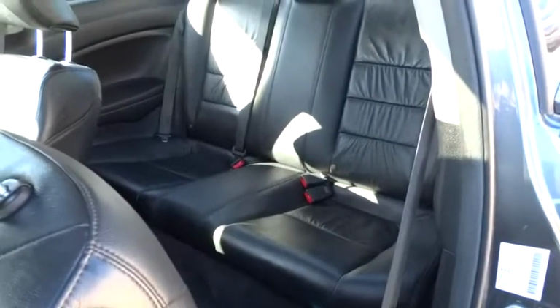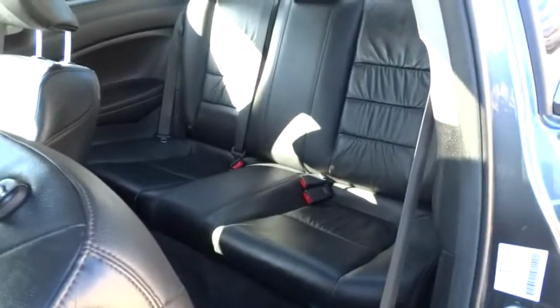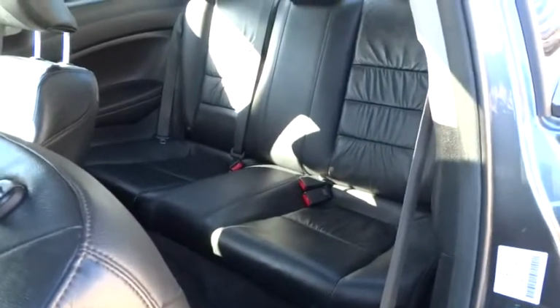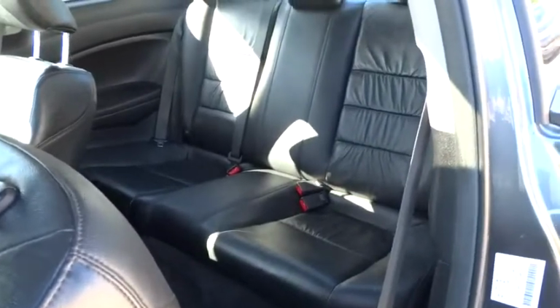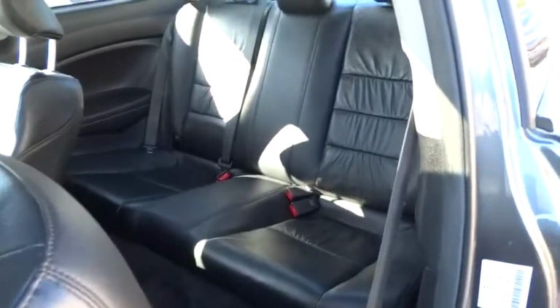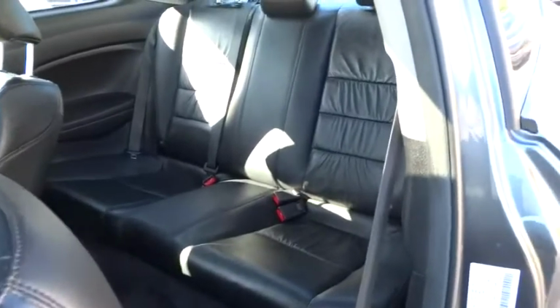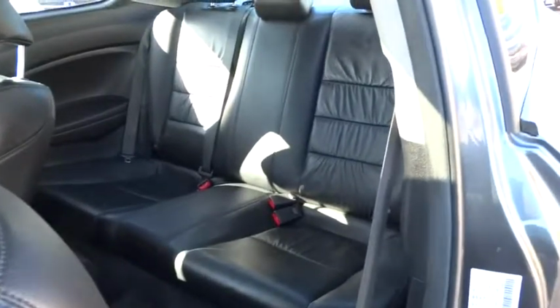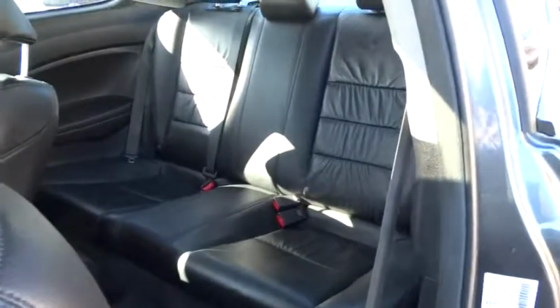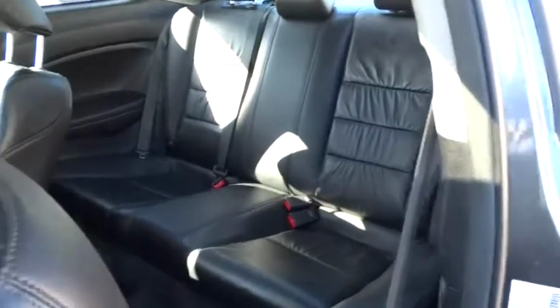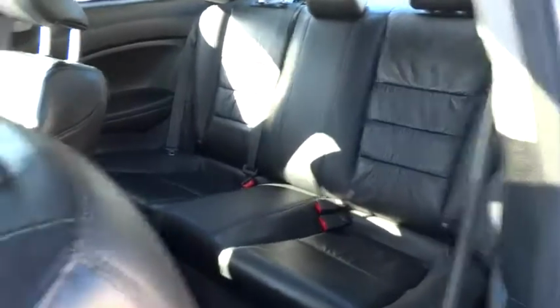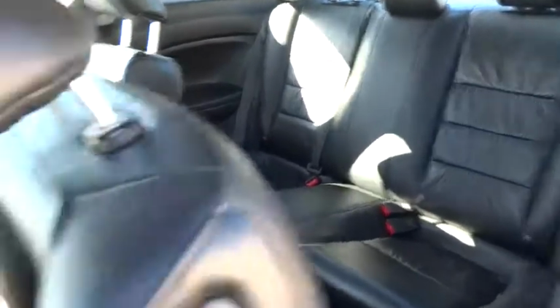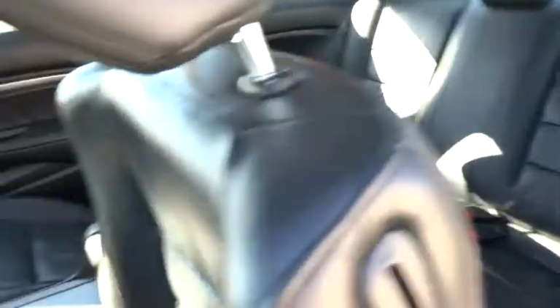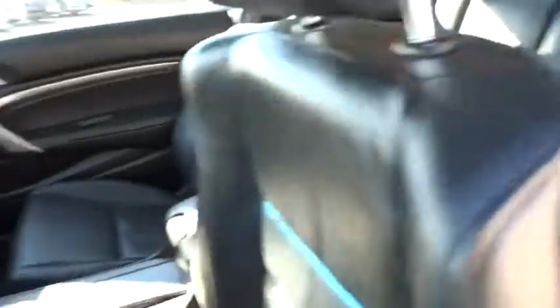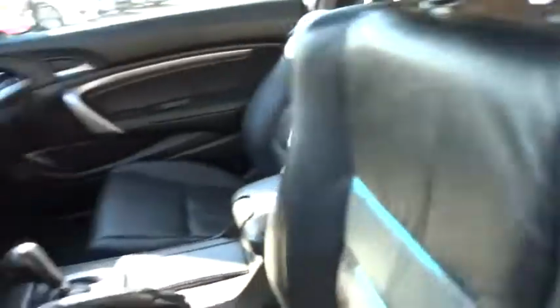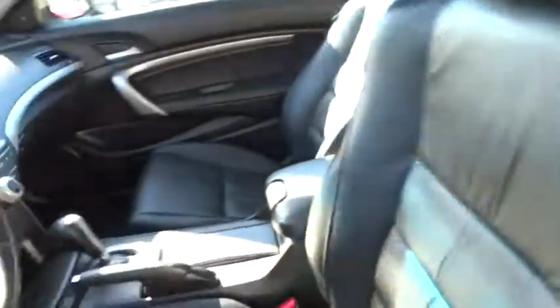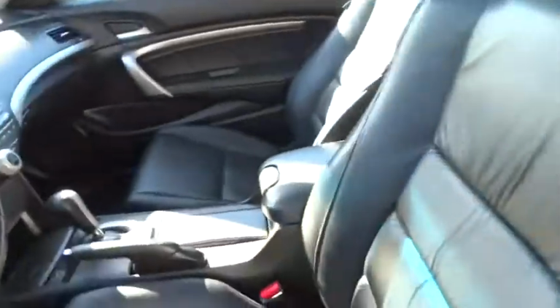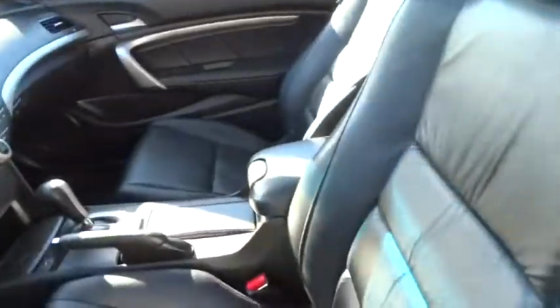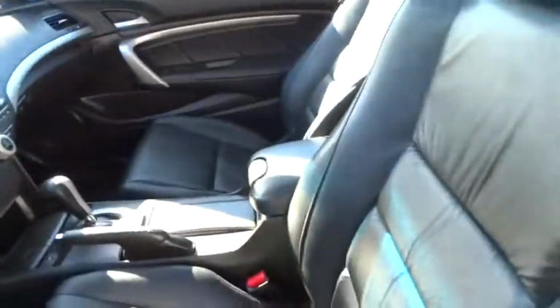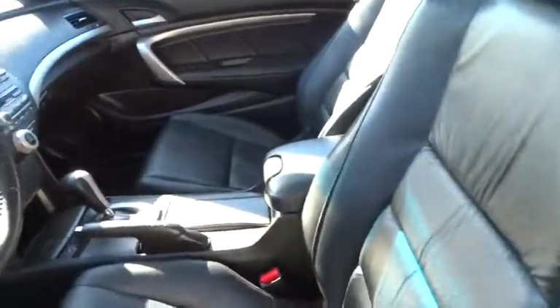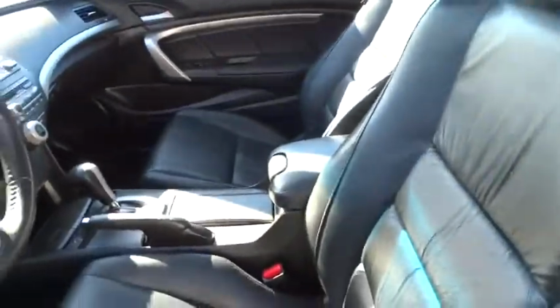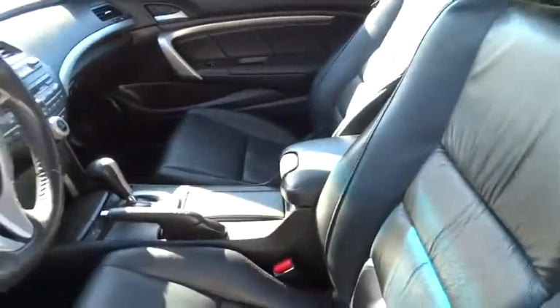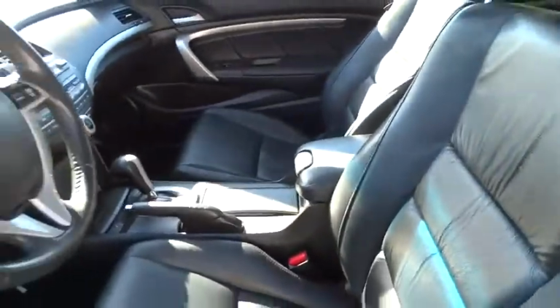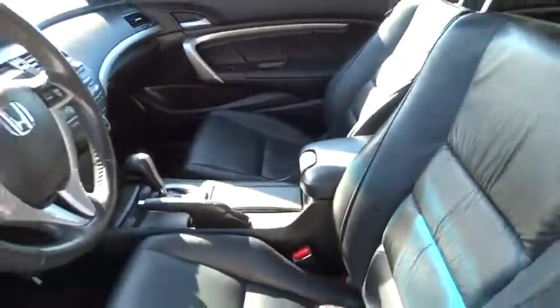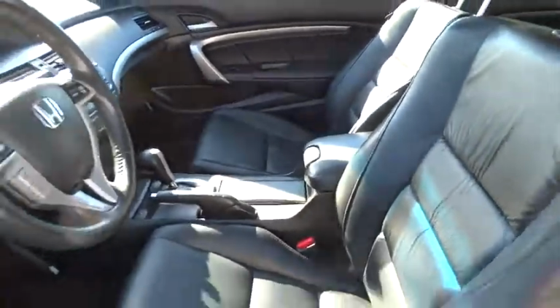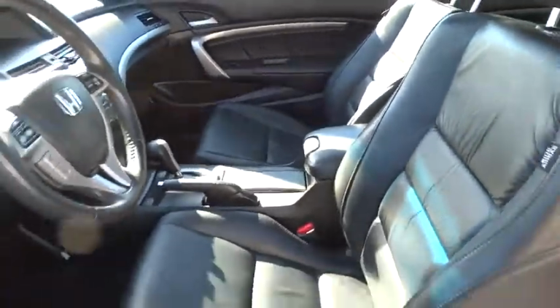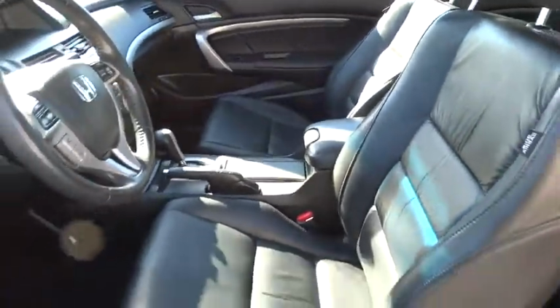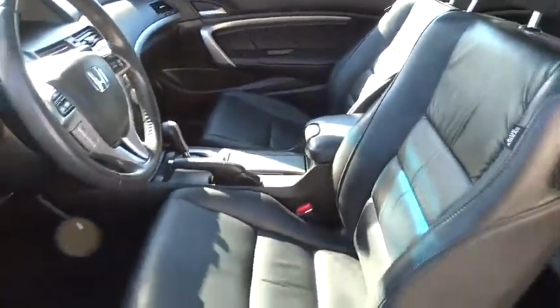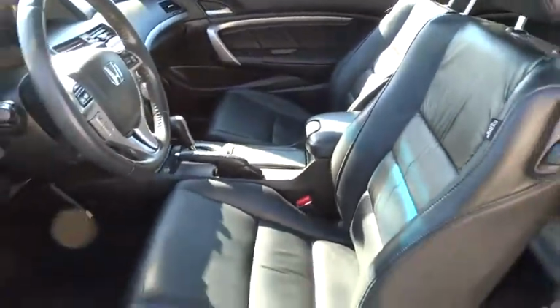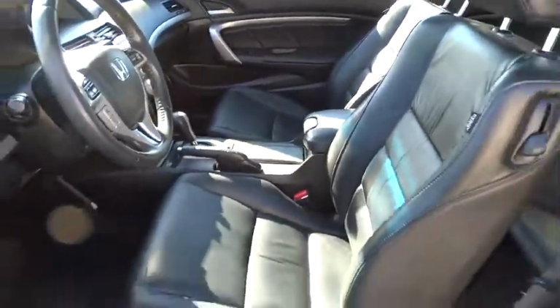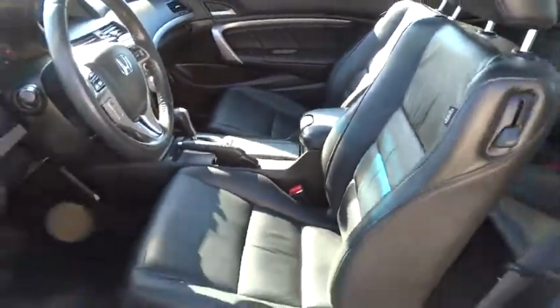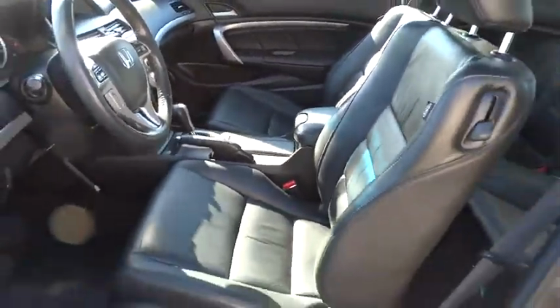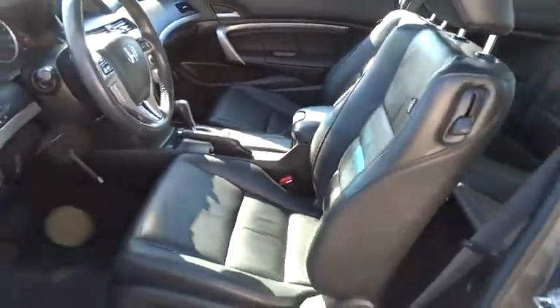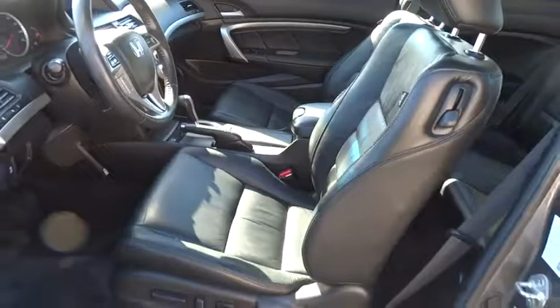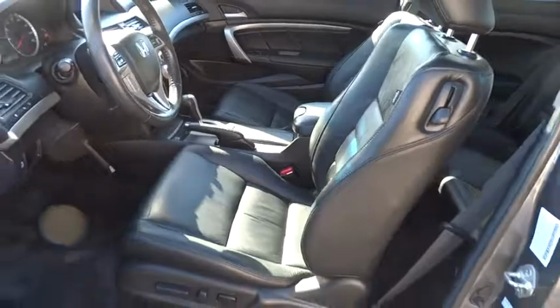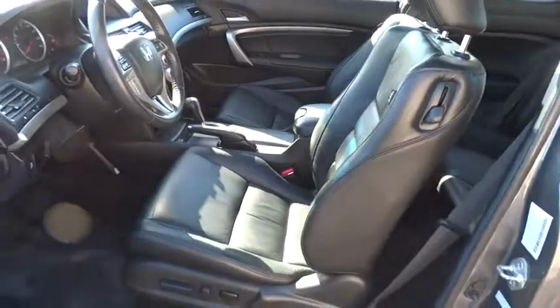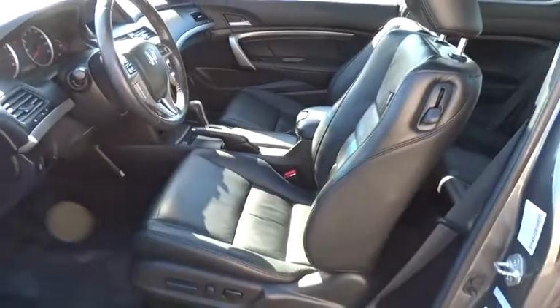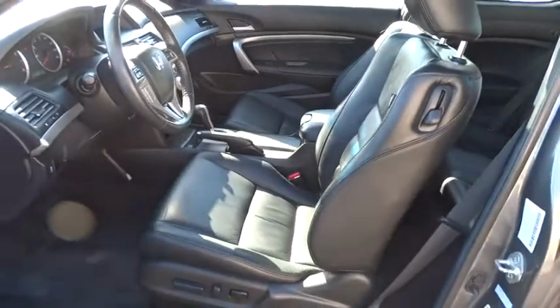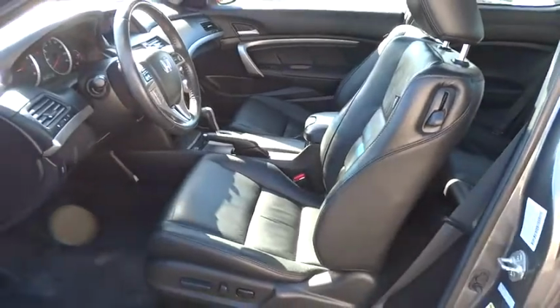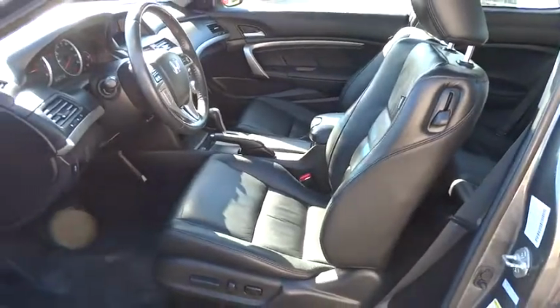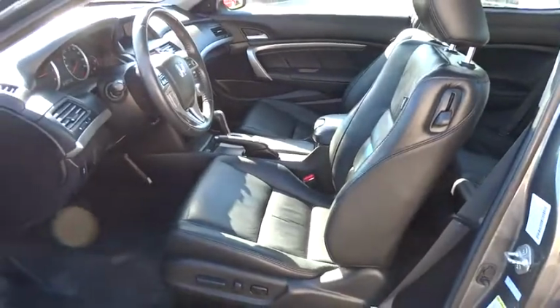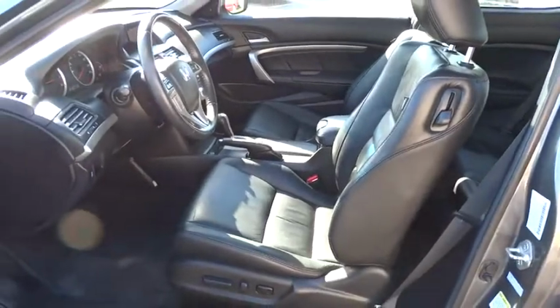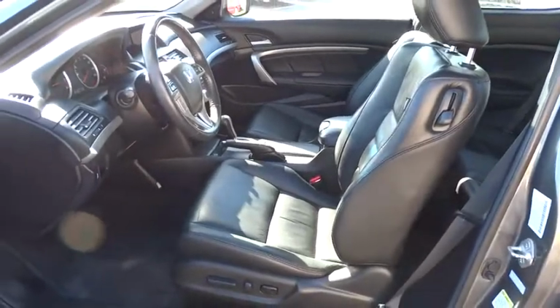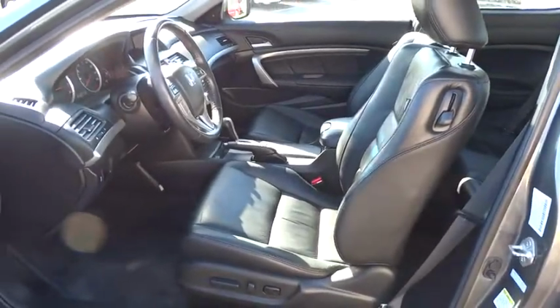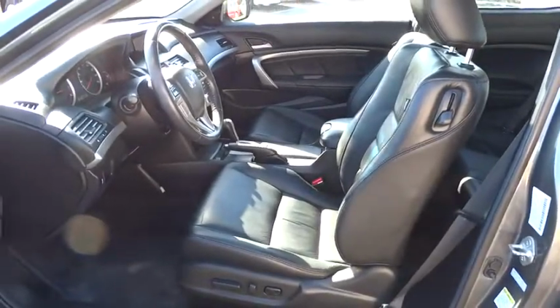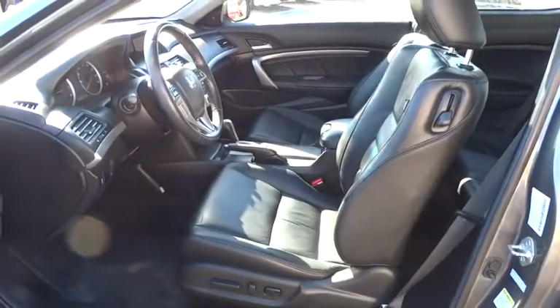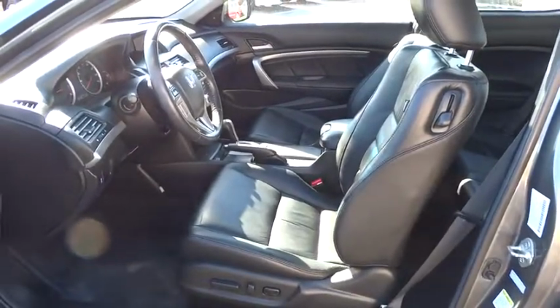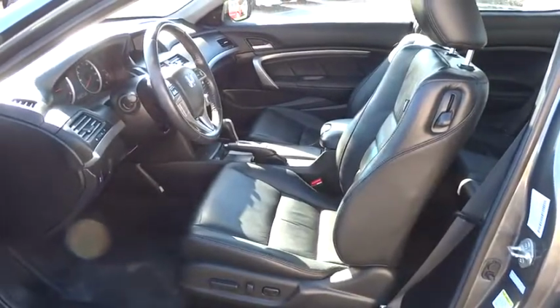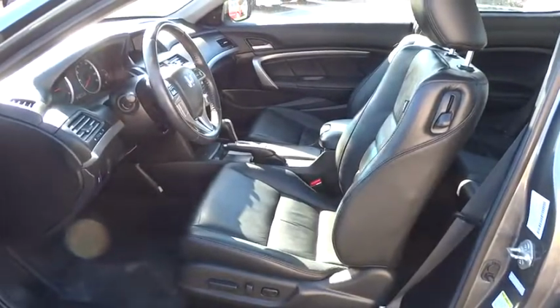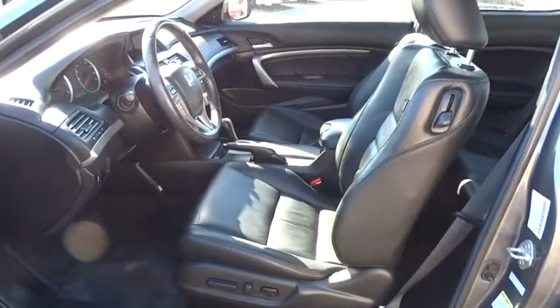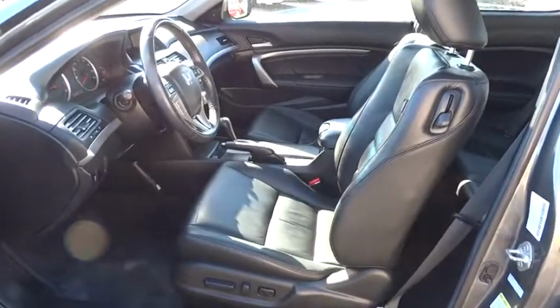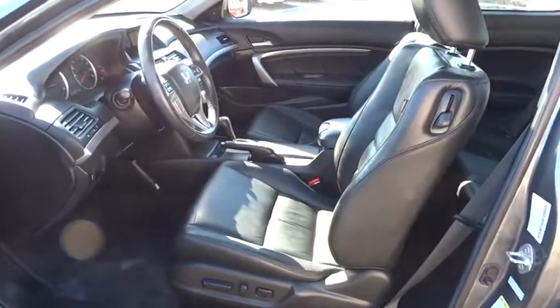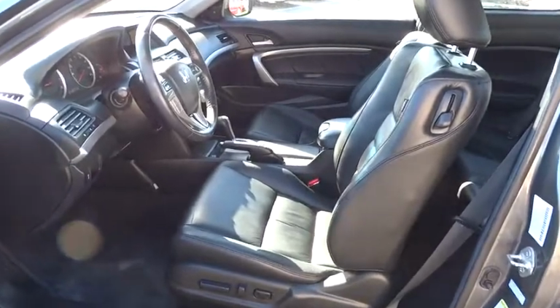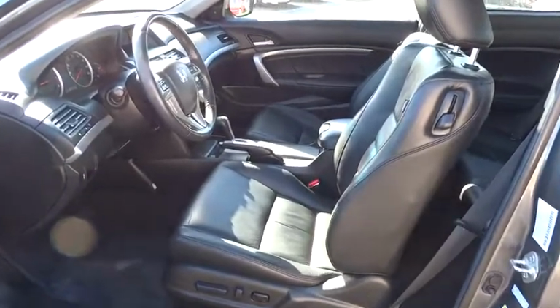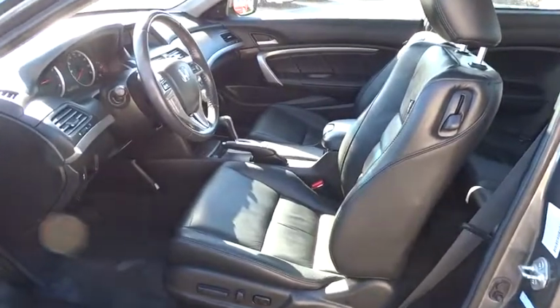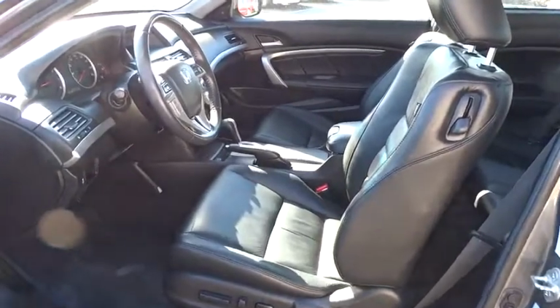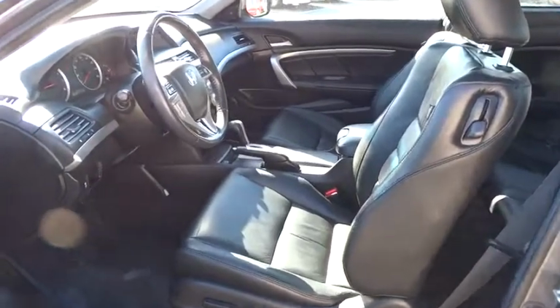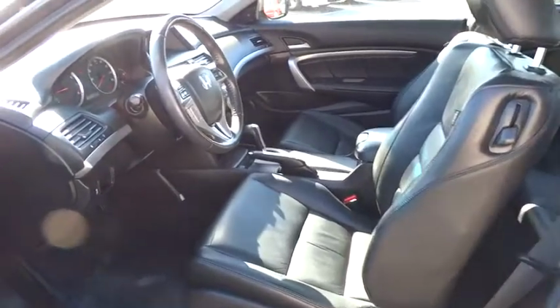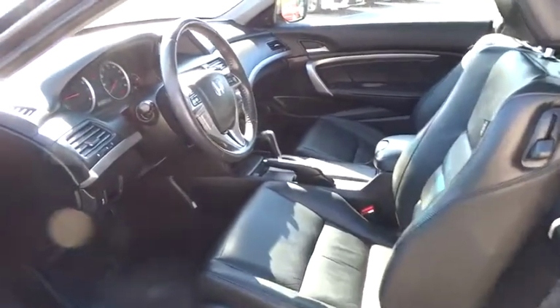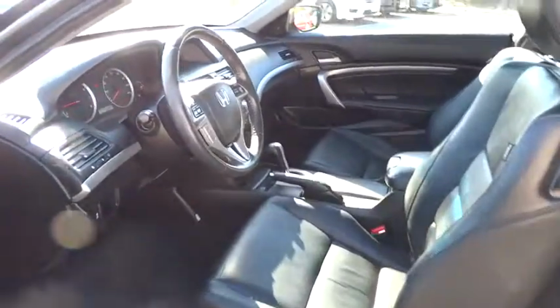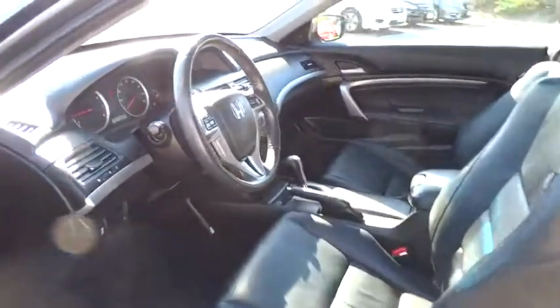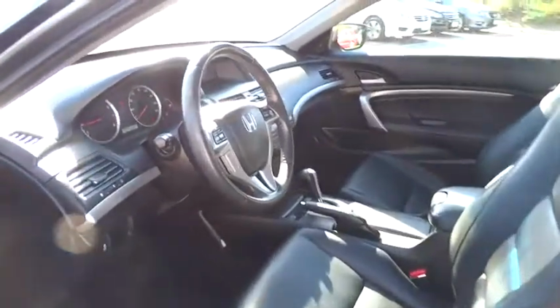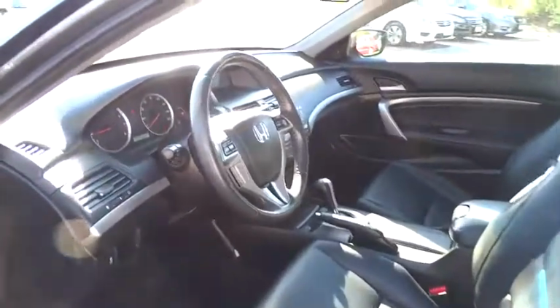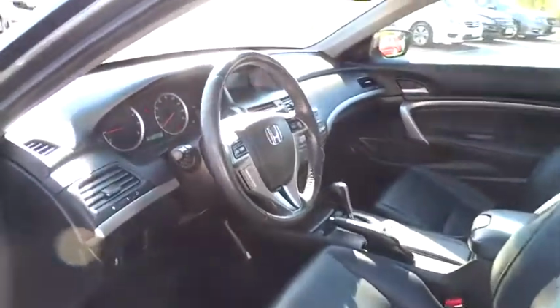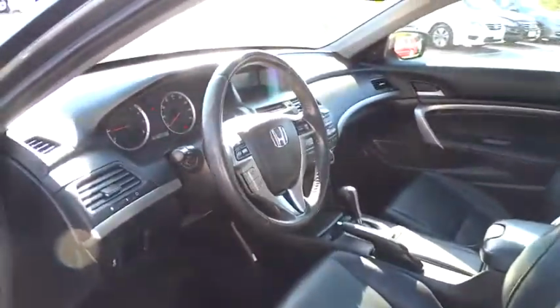Overhead console, power driver's seat, tilt steering wheel, front bucket seats. Come see the car for yourself.